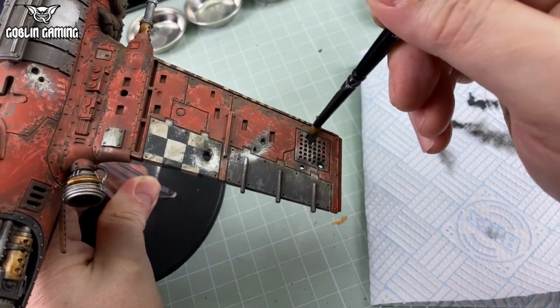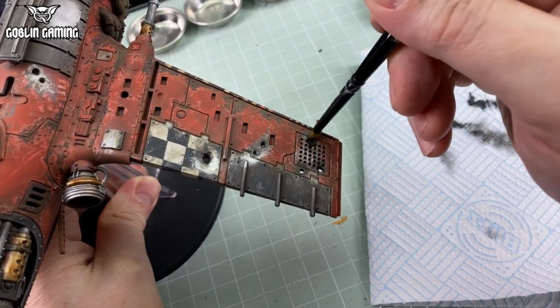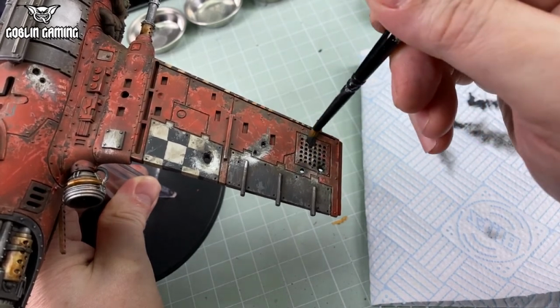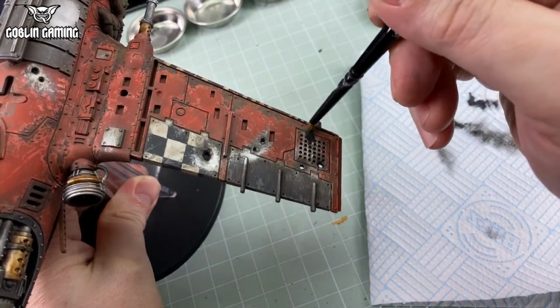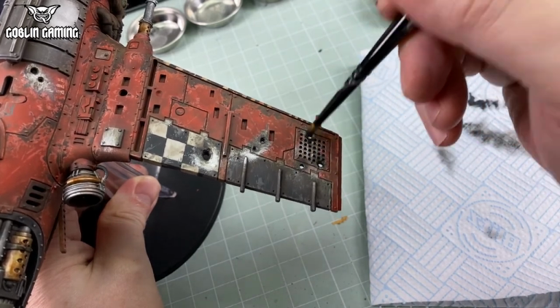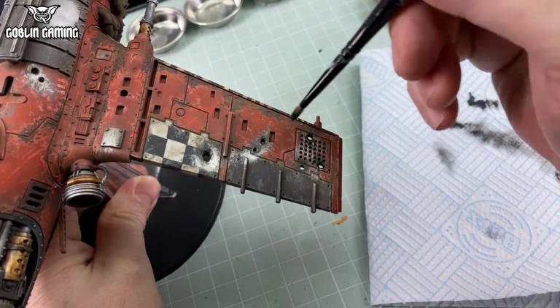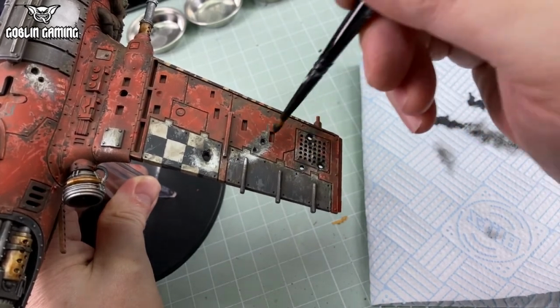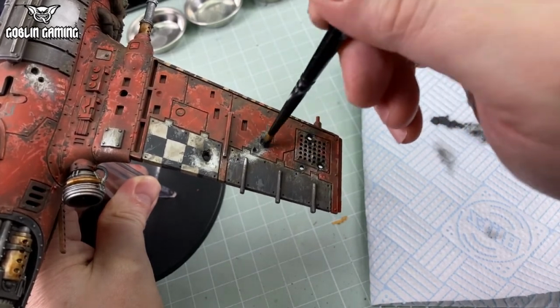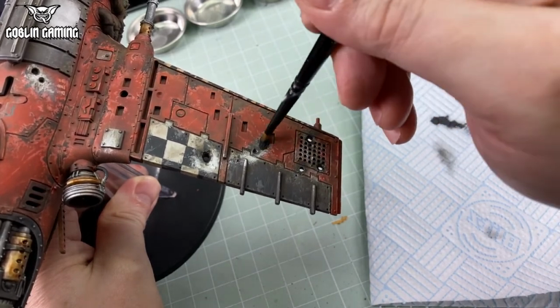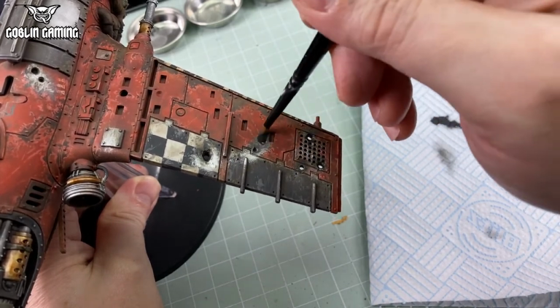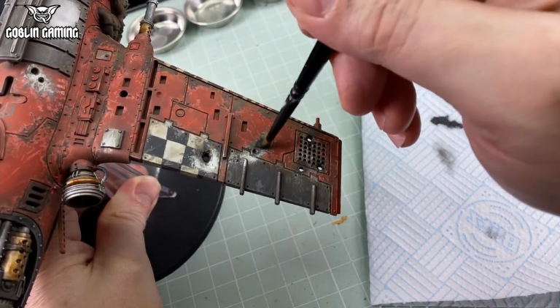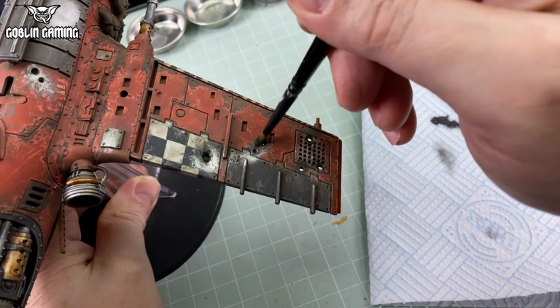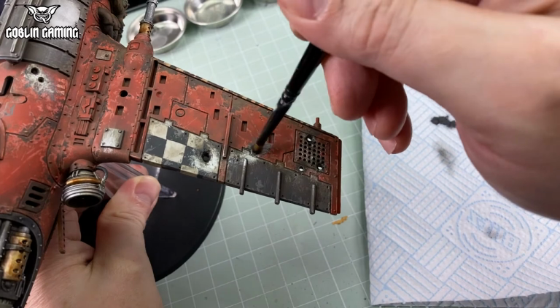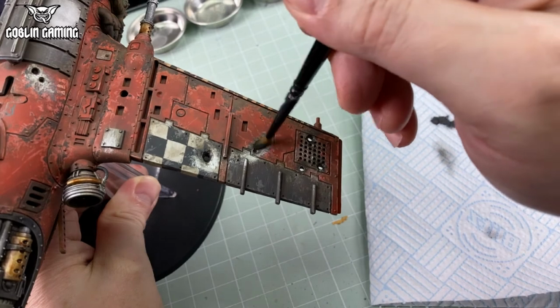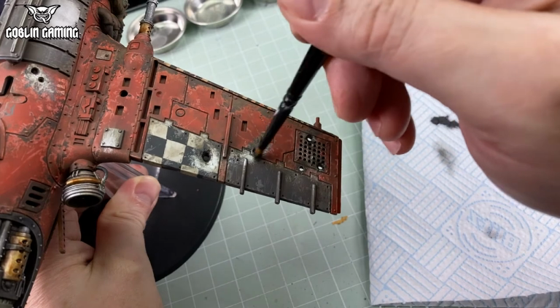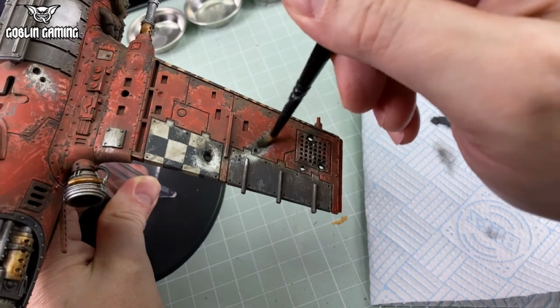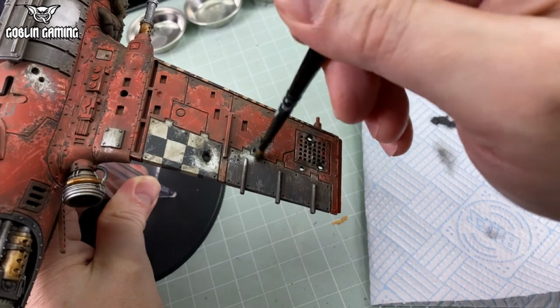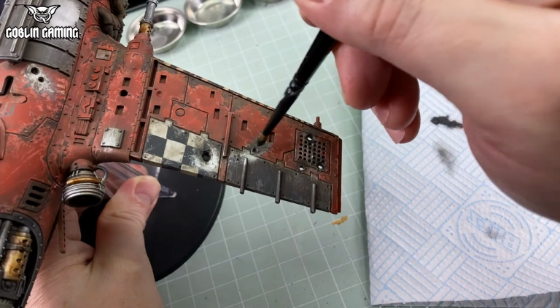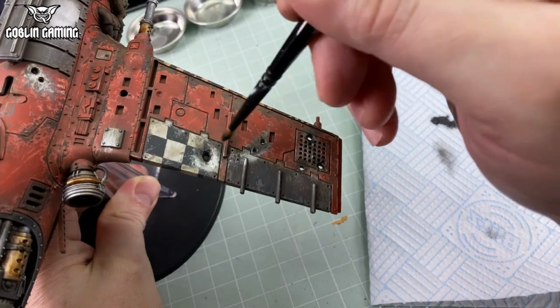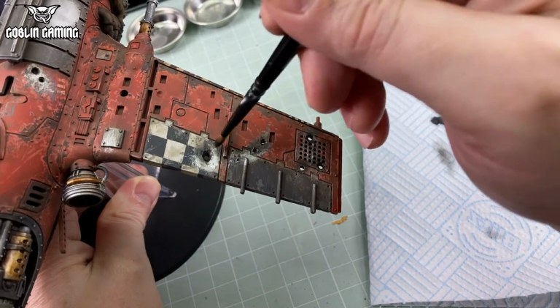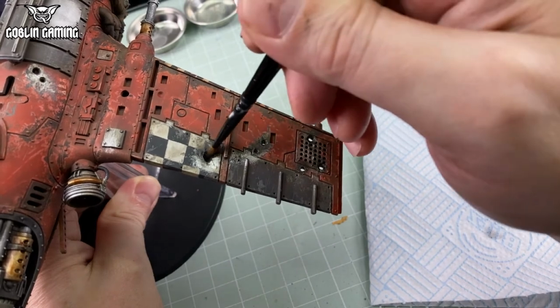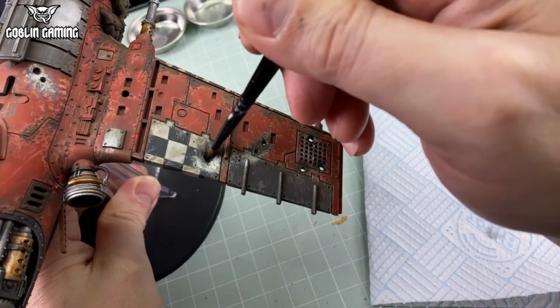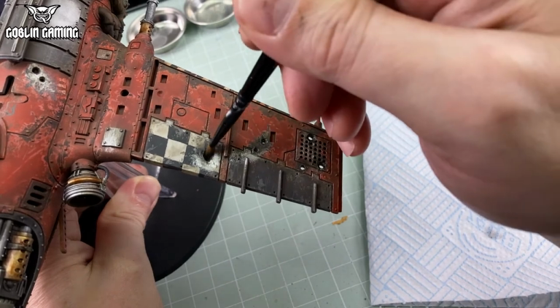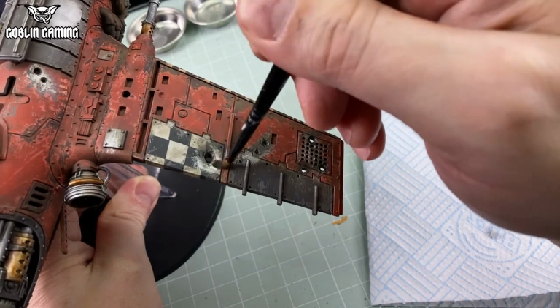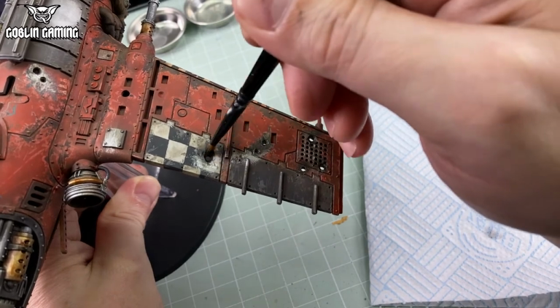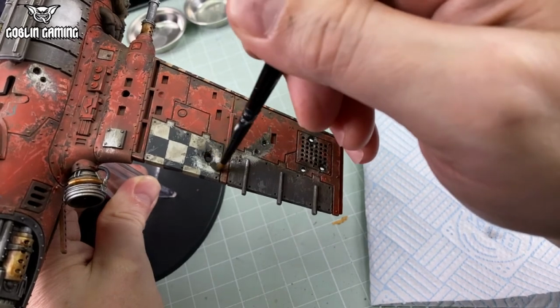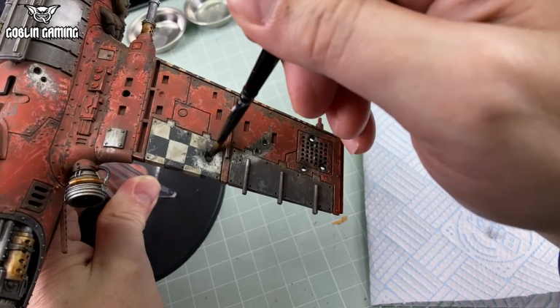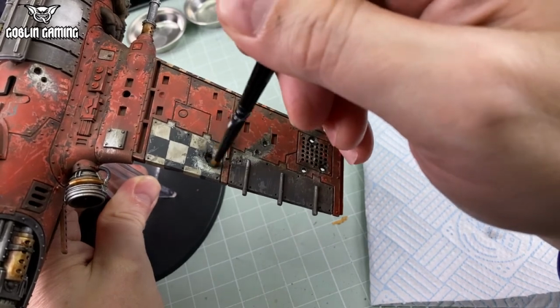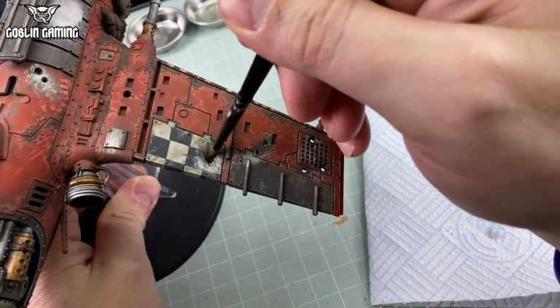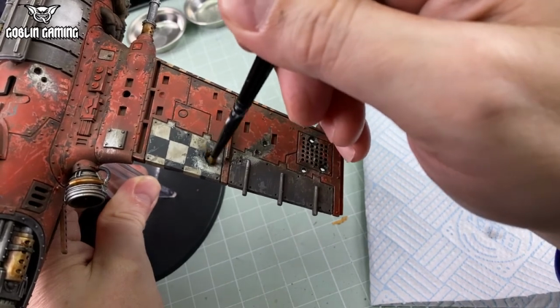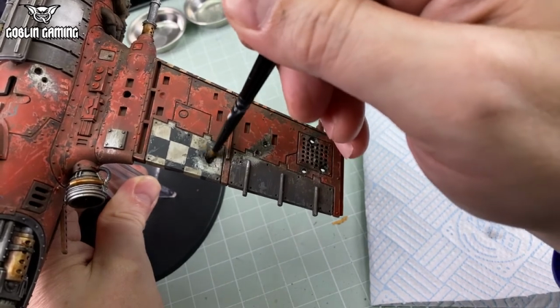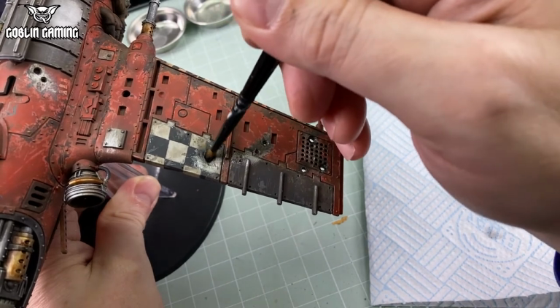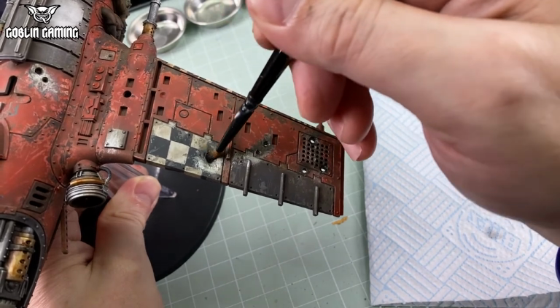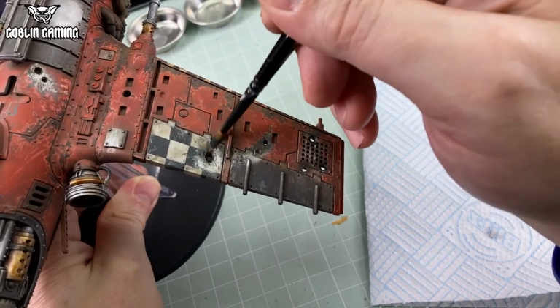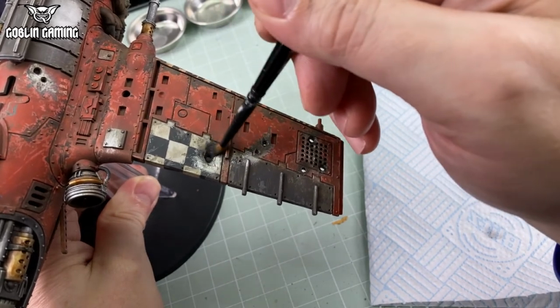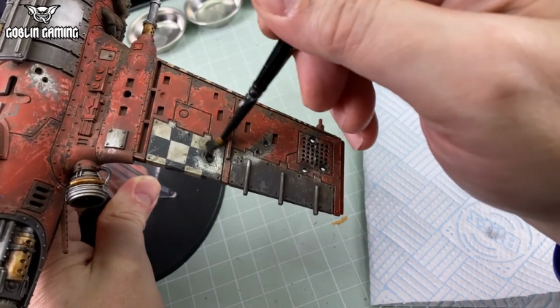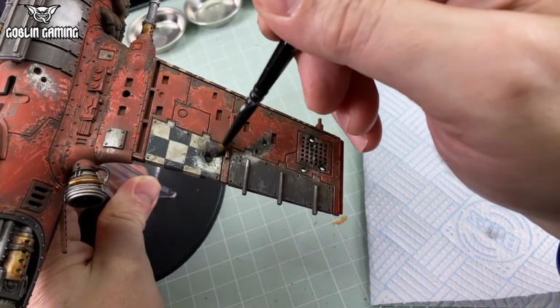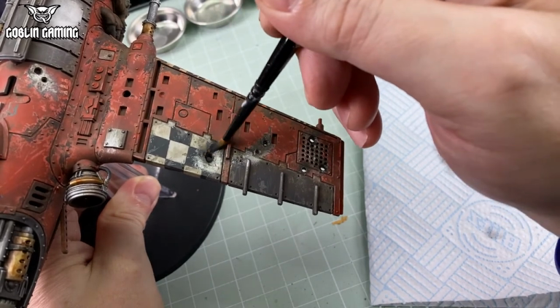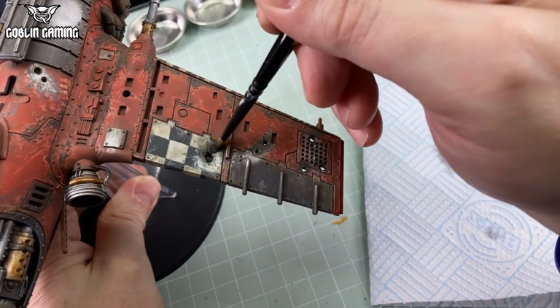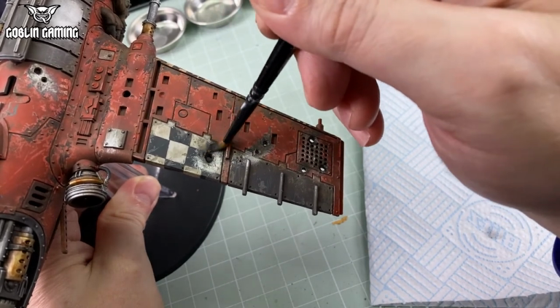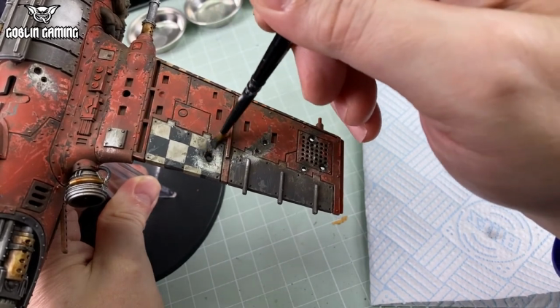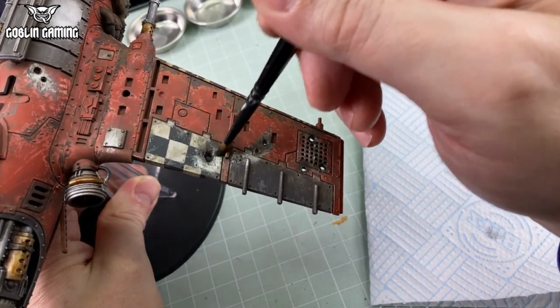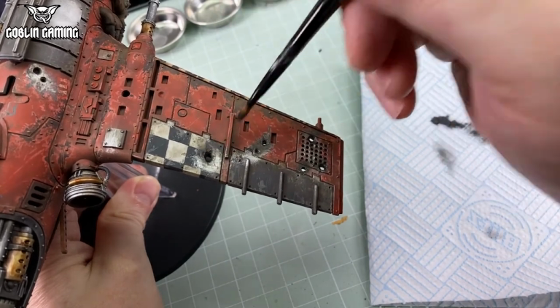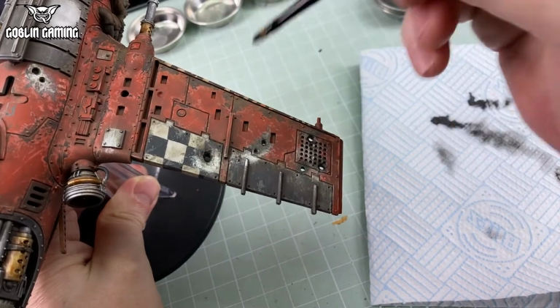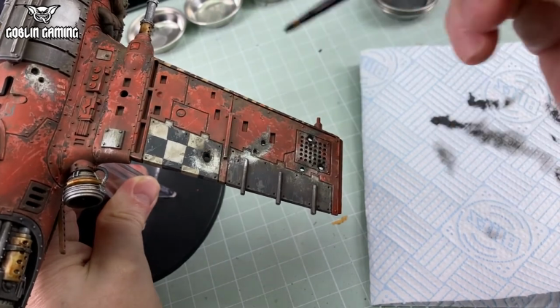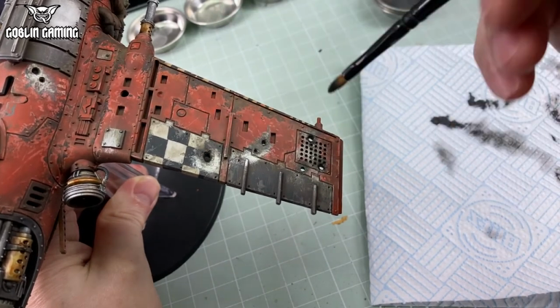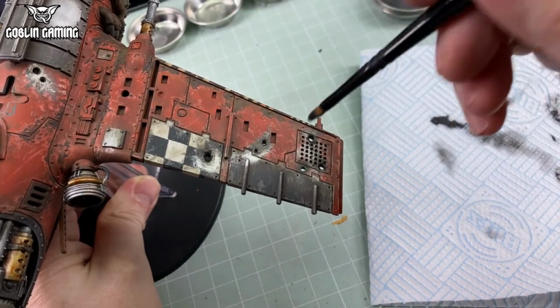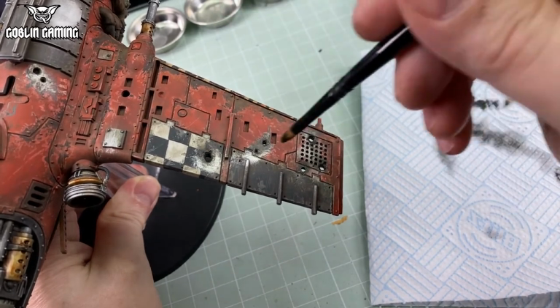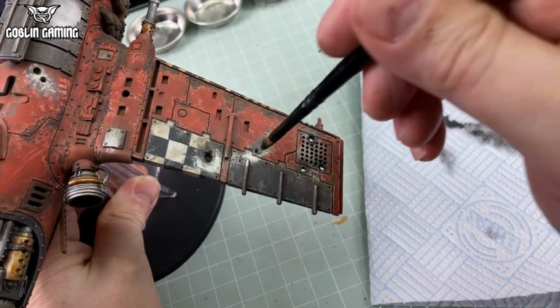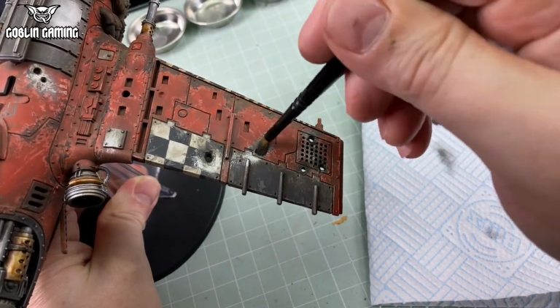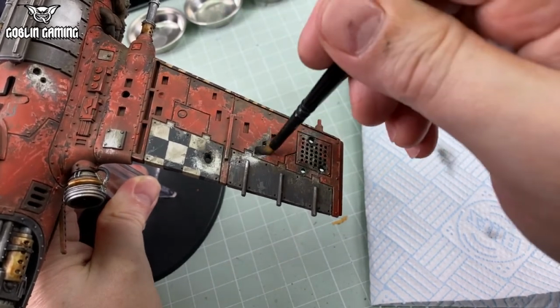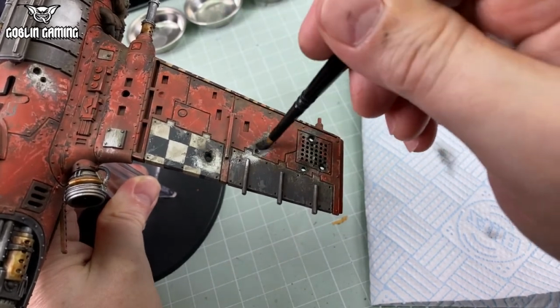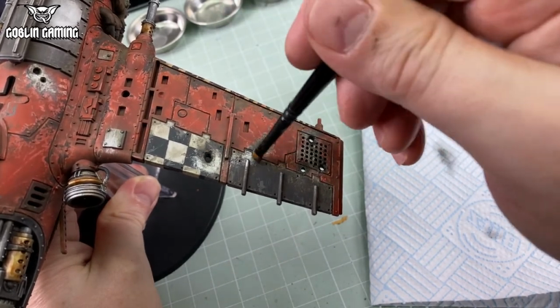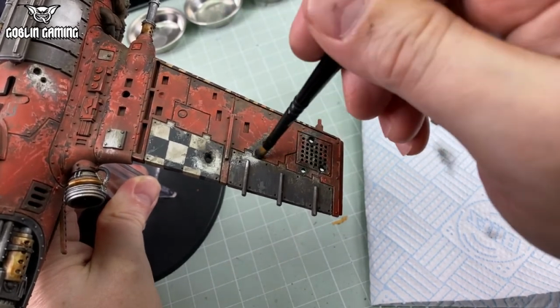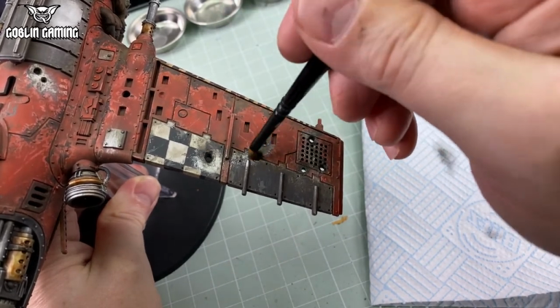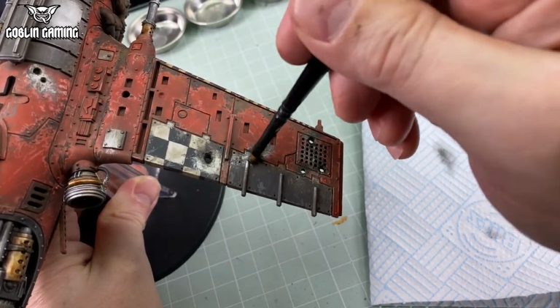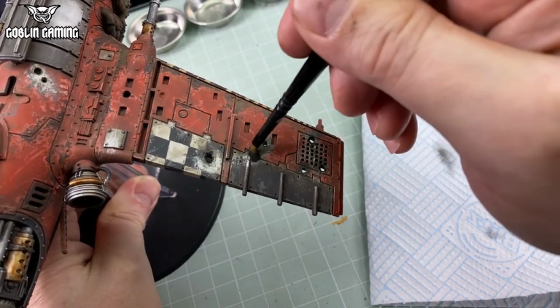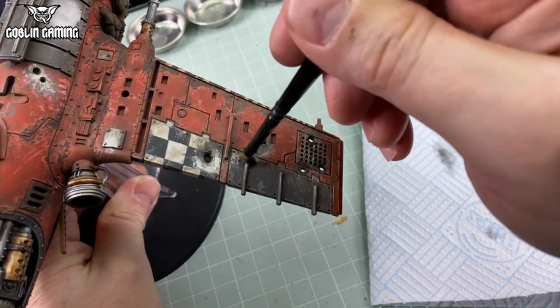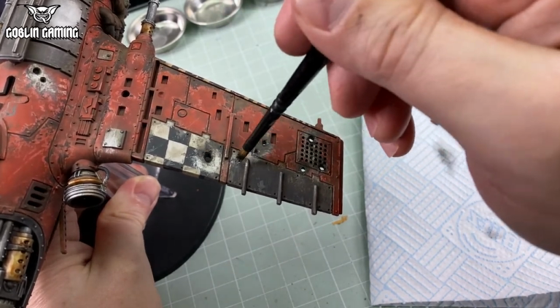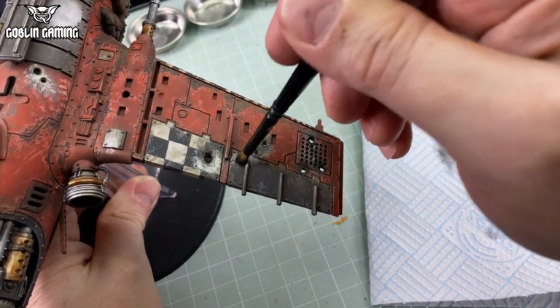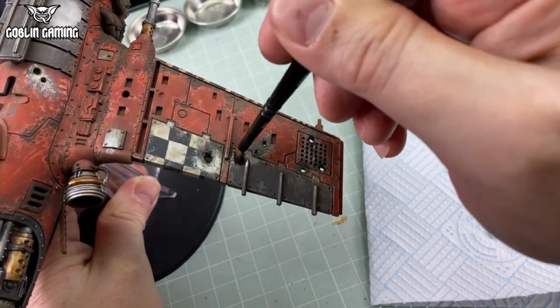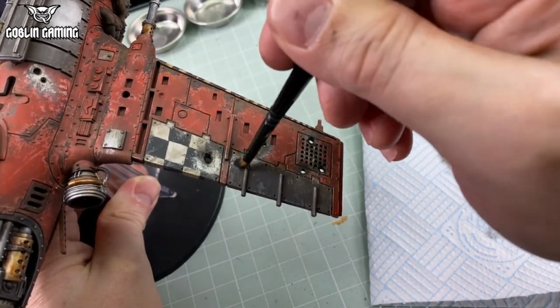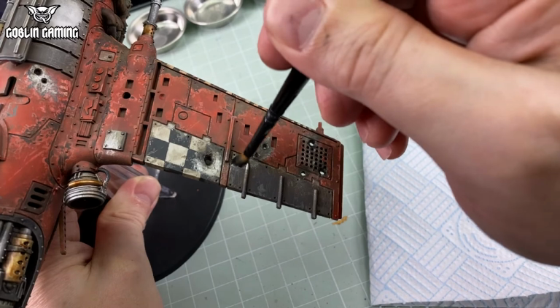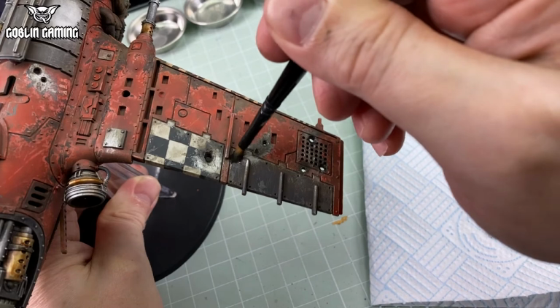With all that done, this completes the entire paint job for the Dakkjet, more or less. But wait — we're not finished just yet. We have a flyer stand to sort out.